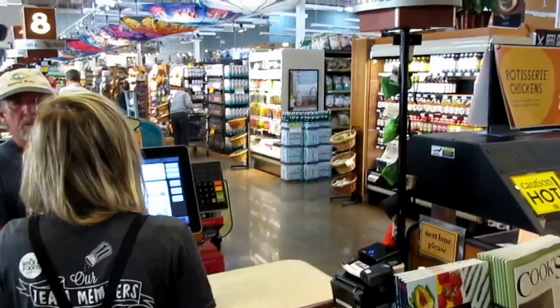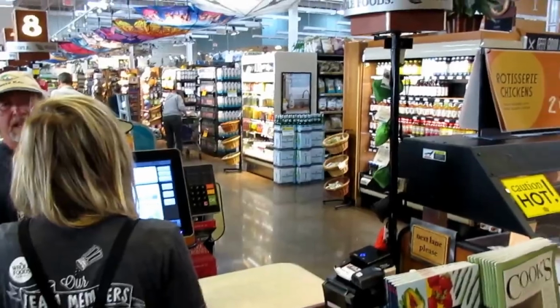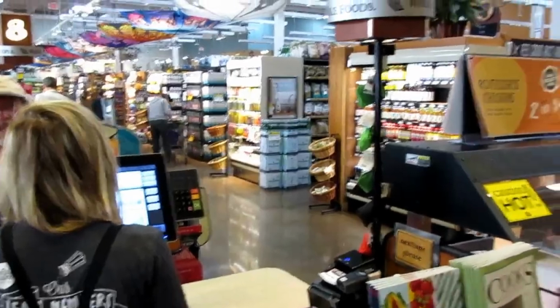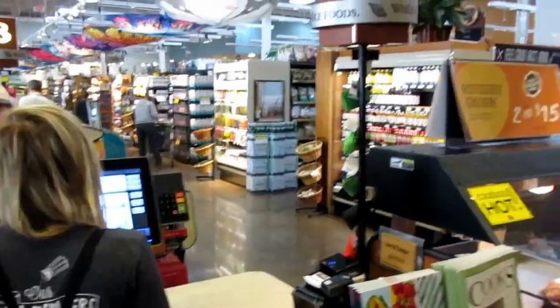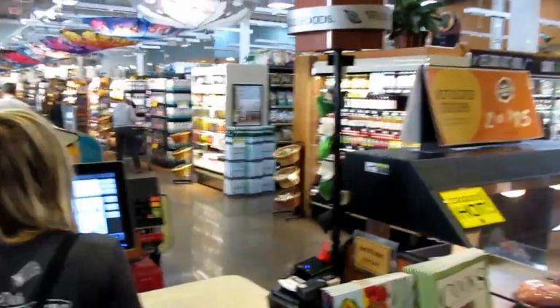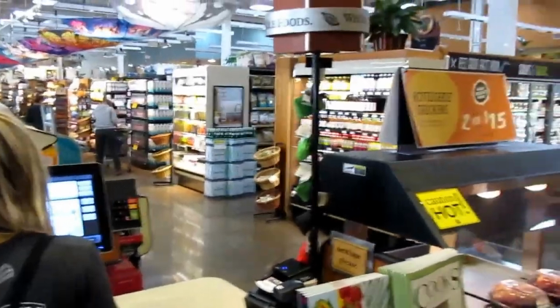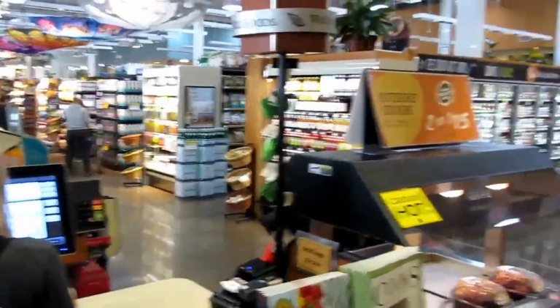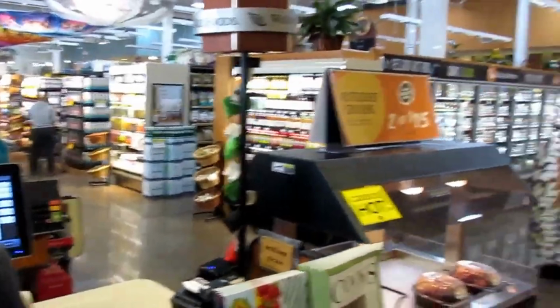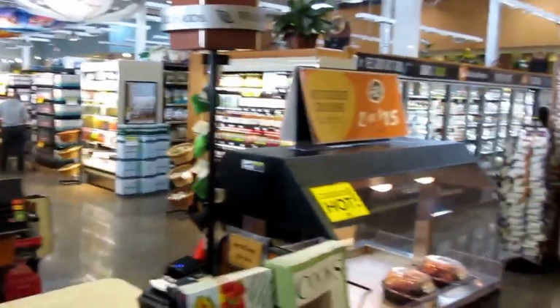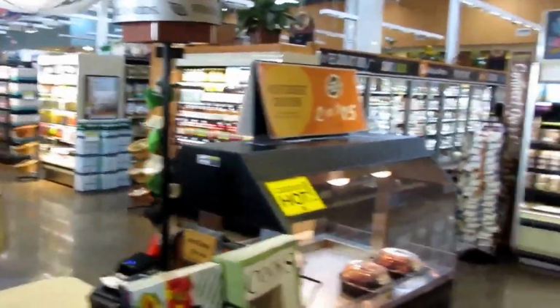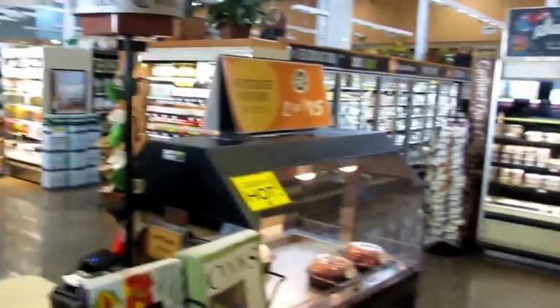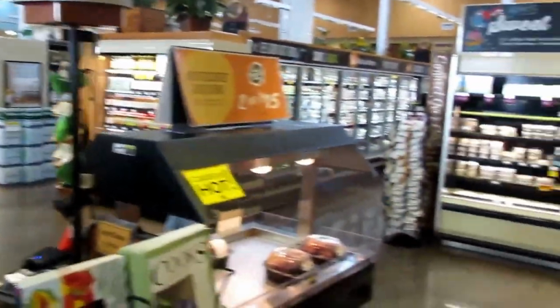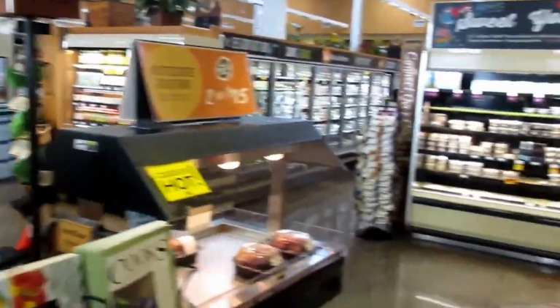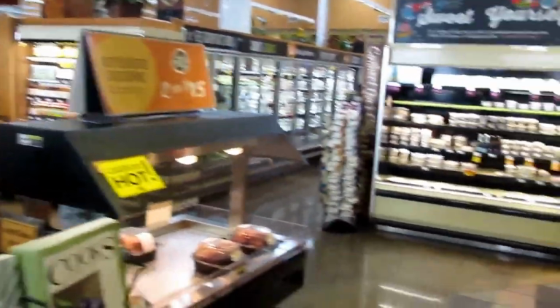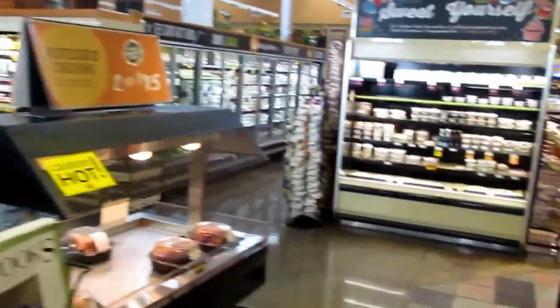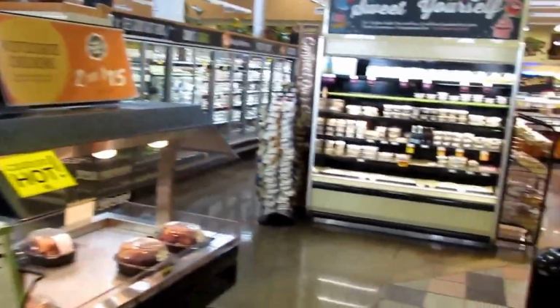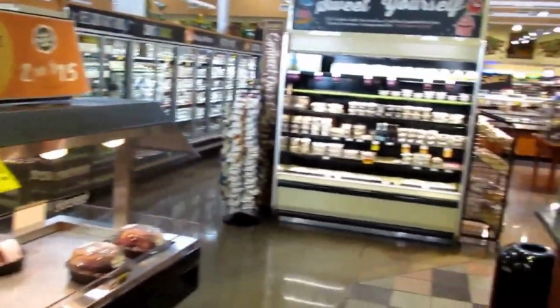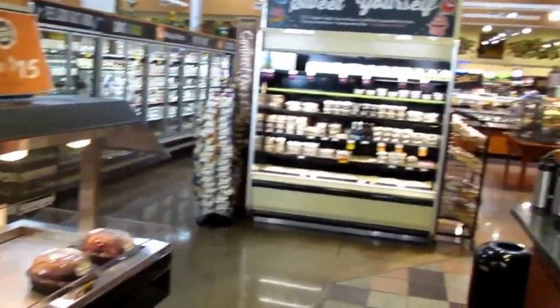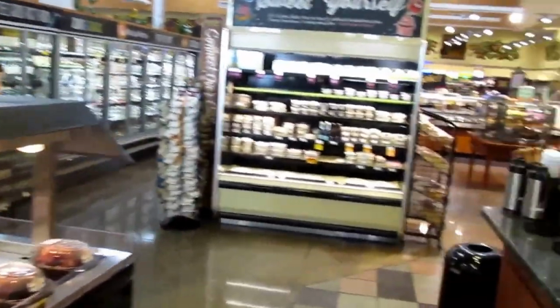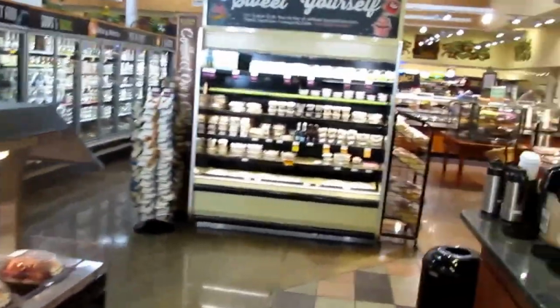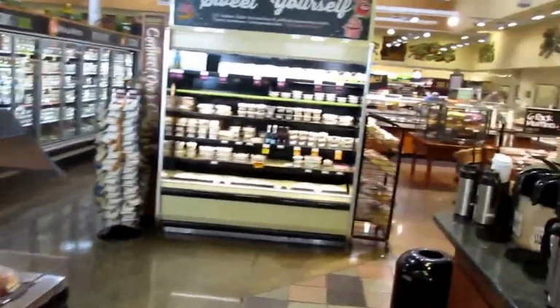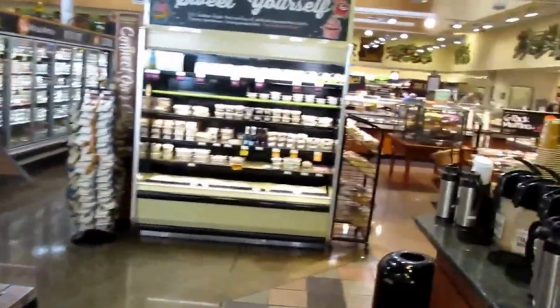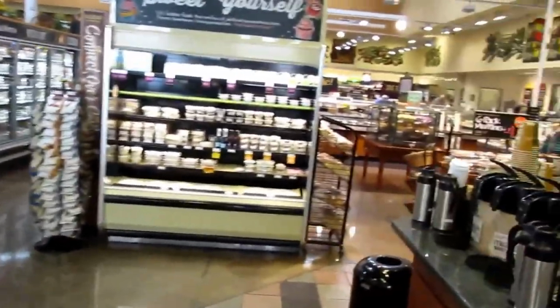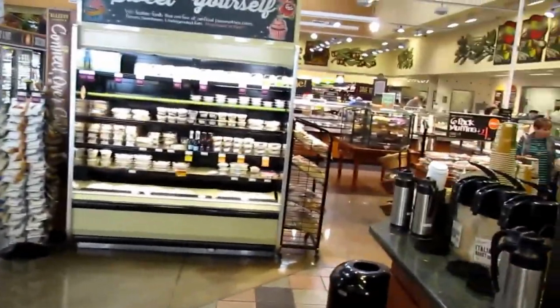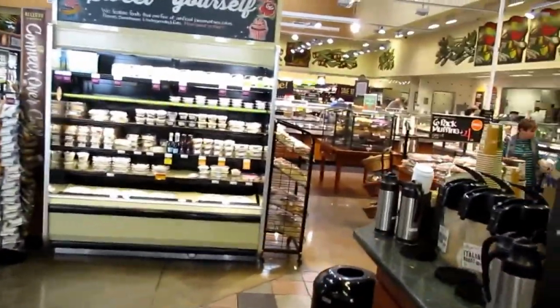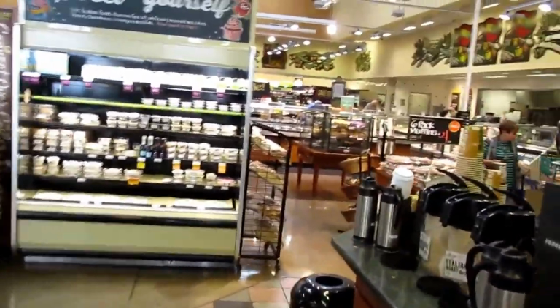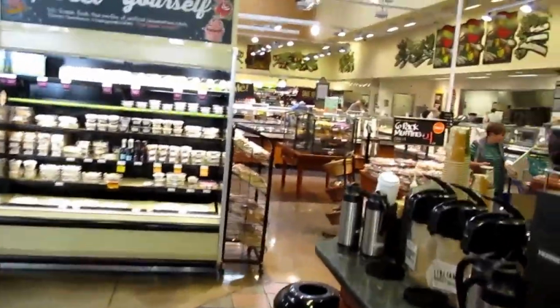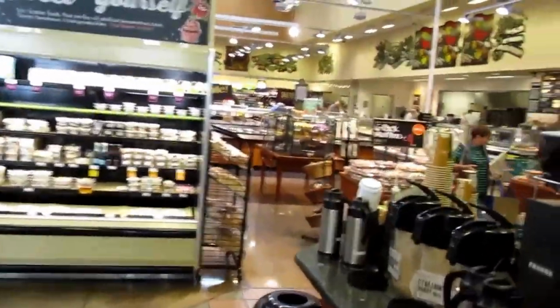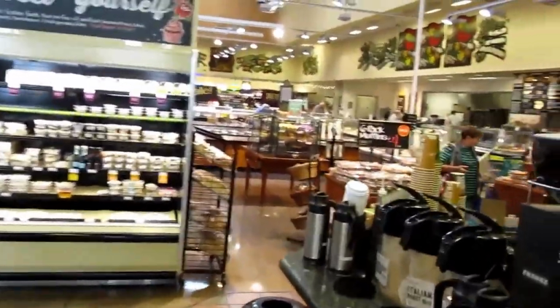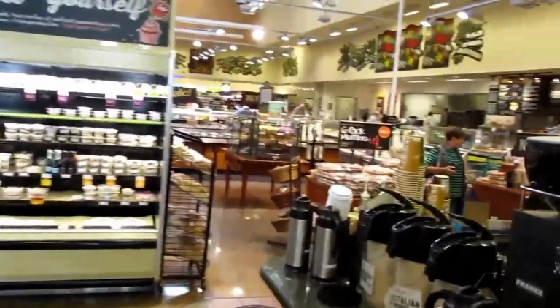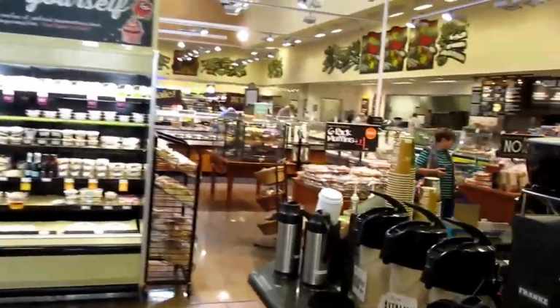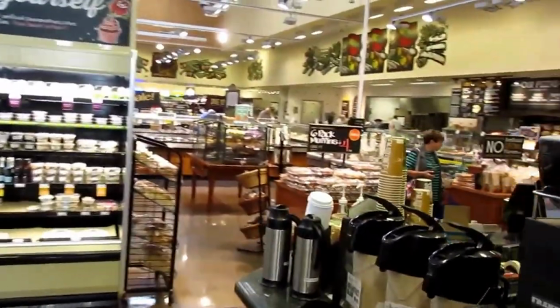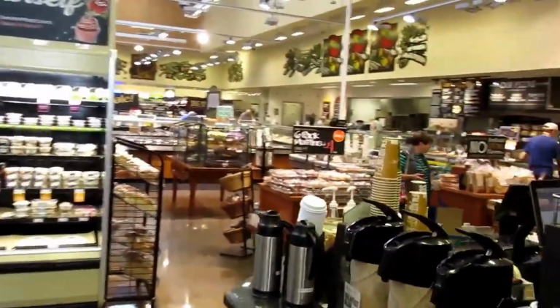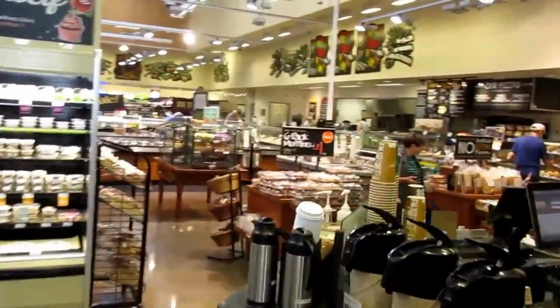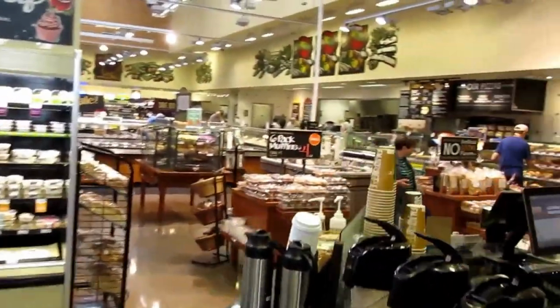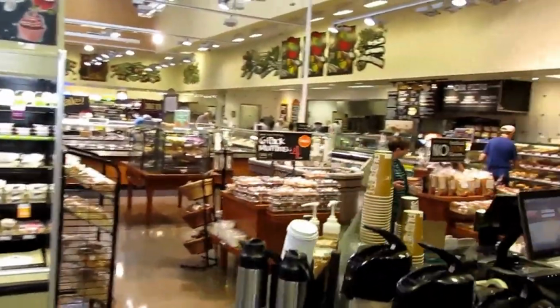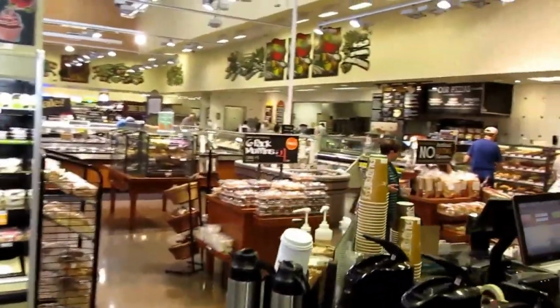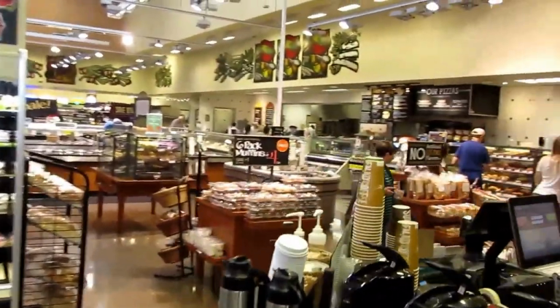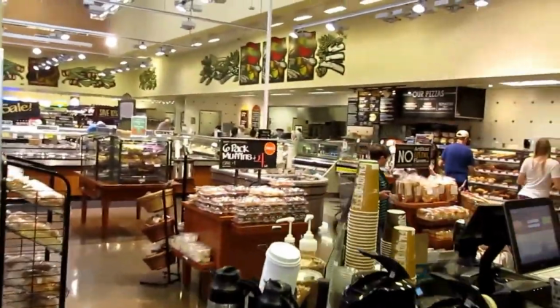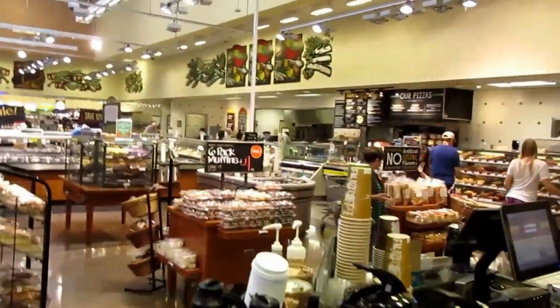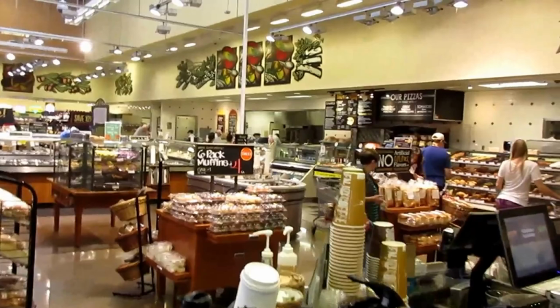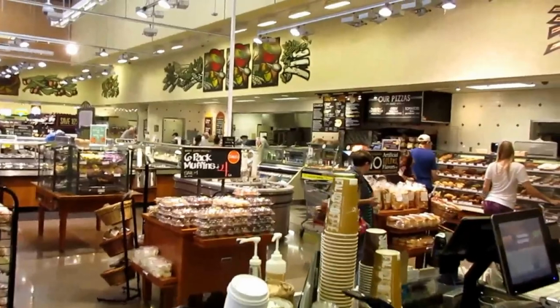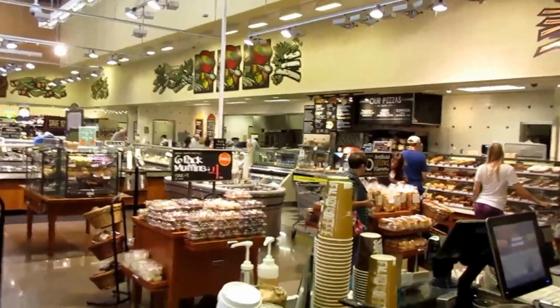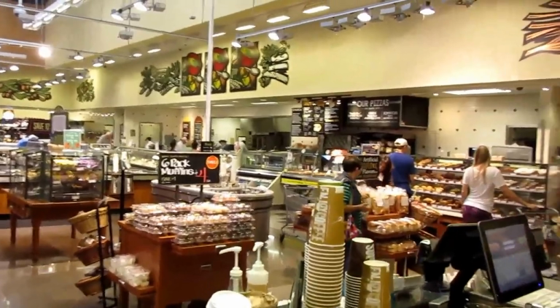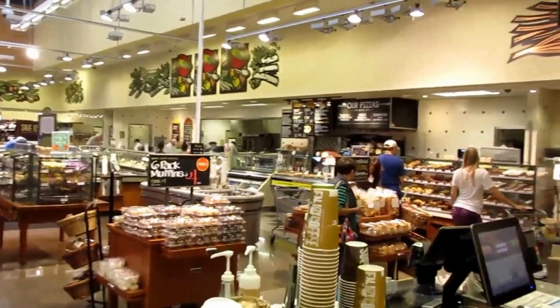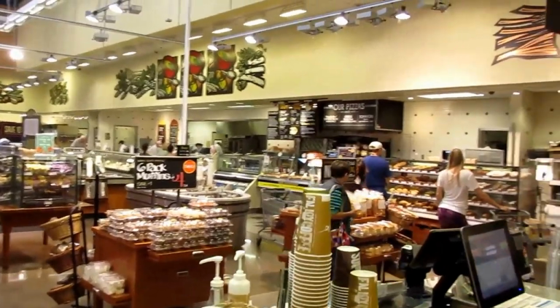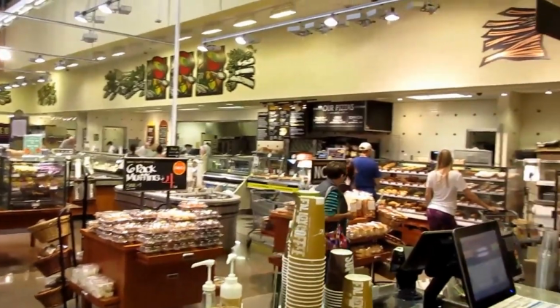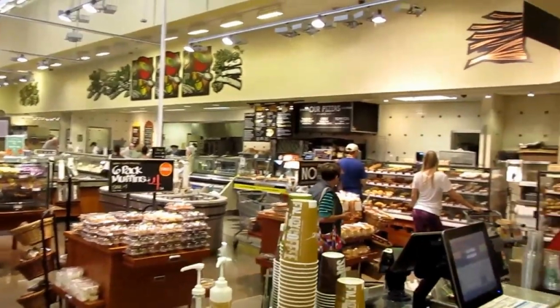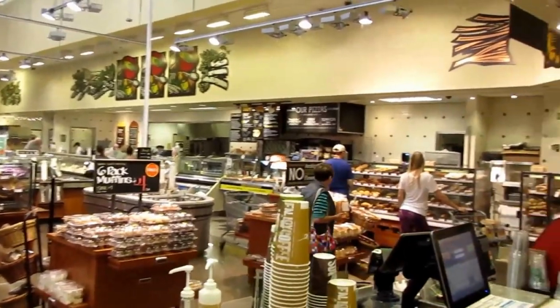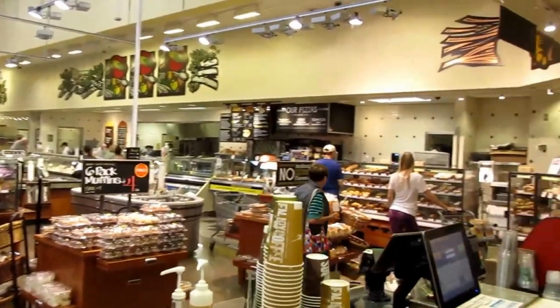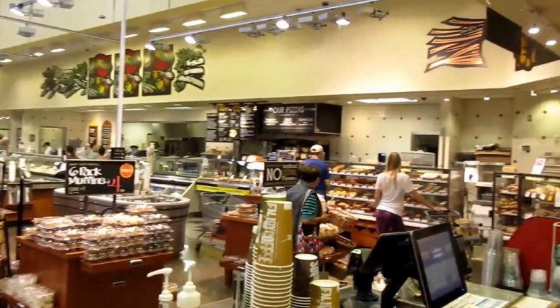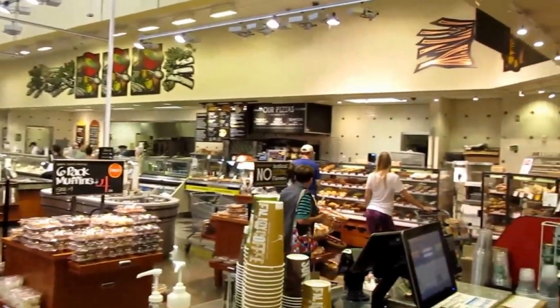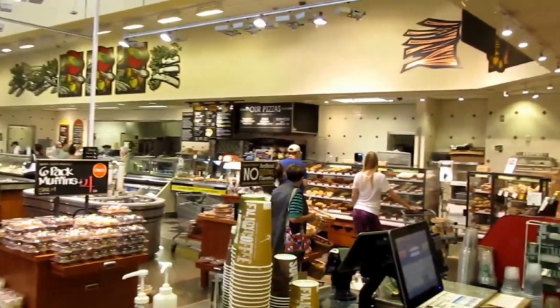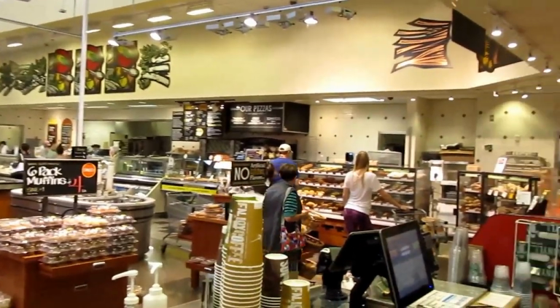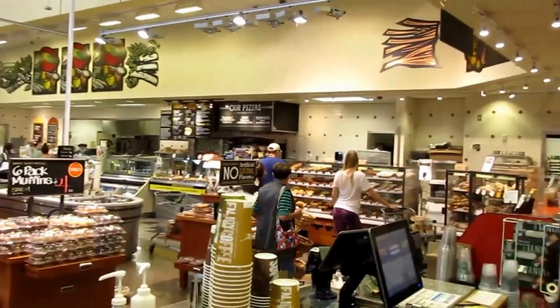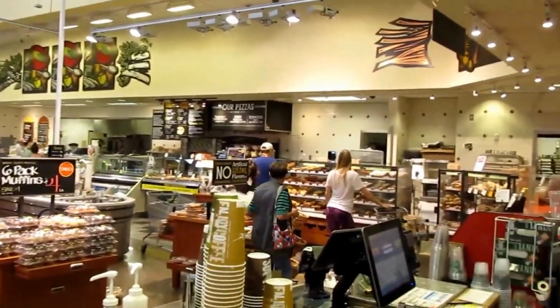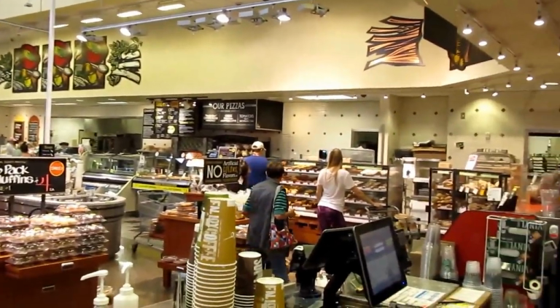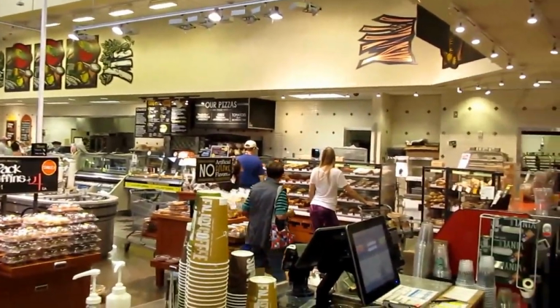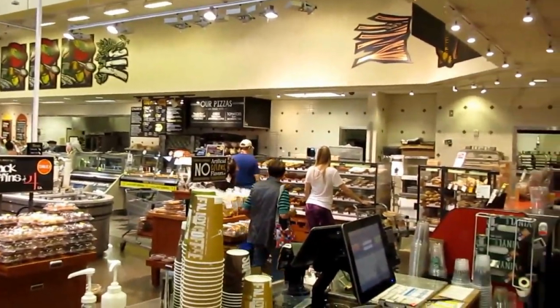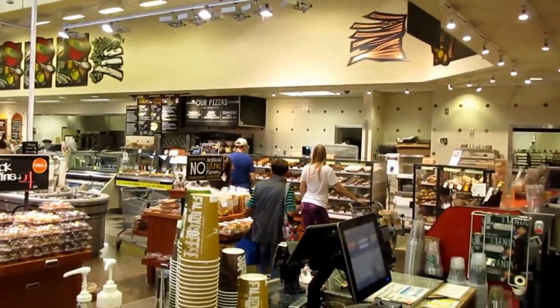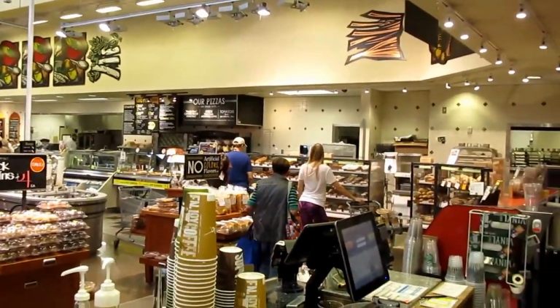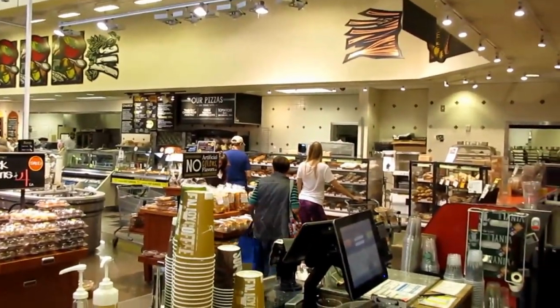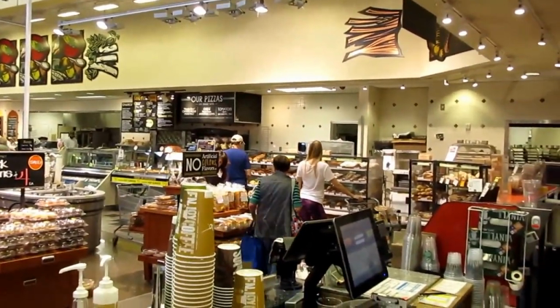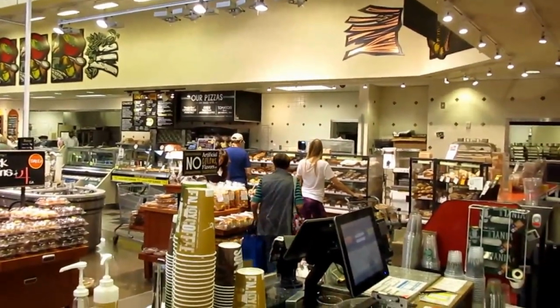This is the interior of the beautiful Whole Foods. Look at those rotisserie chickens, fancy cheese, prepared foods, and a hot buffet.